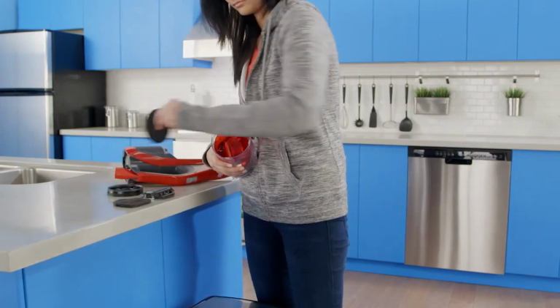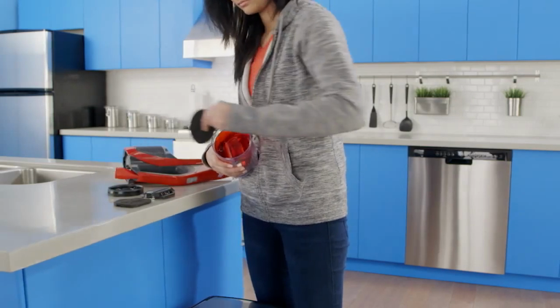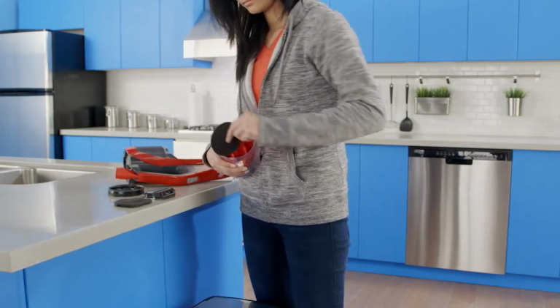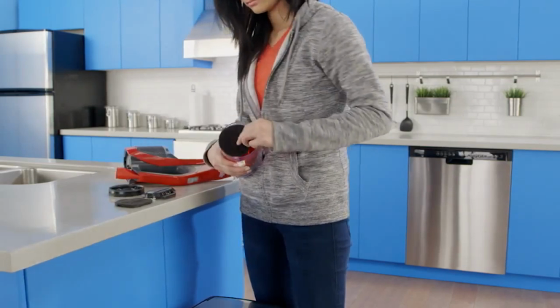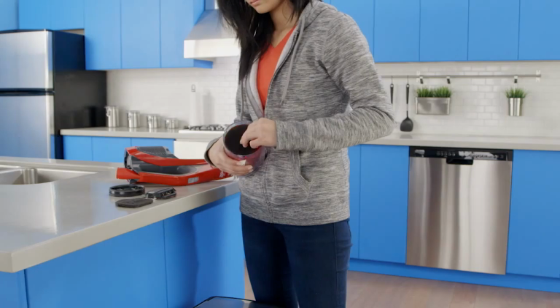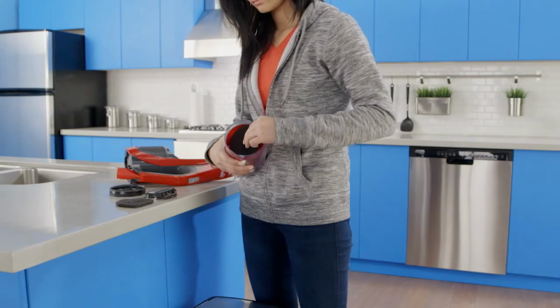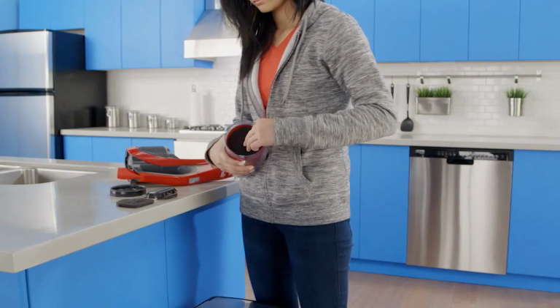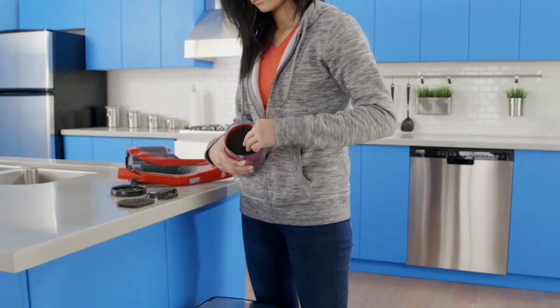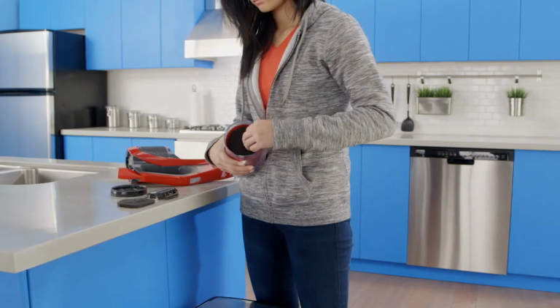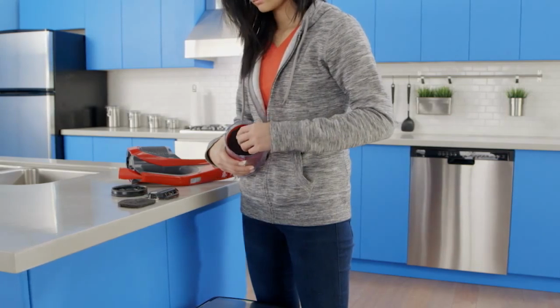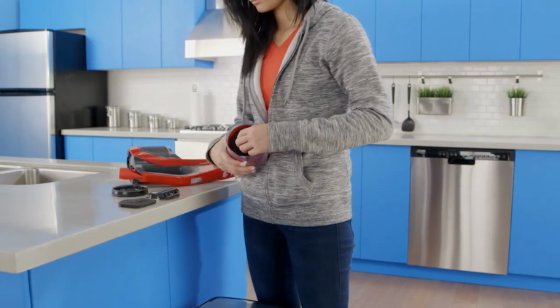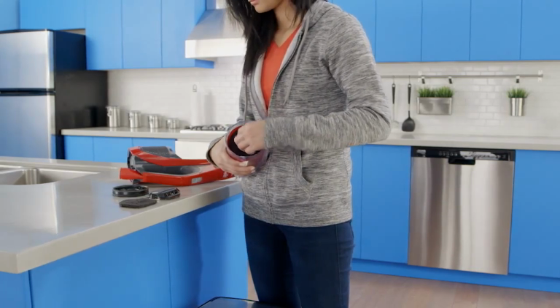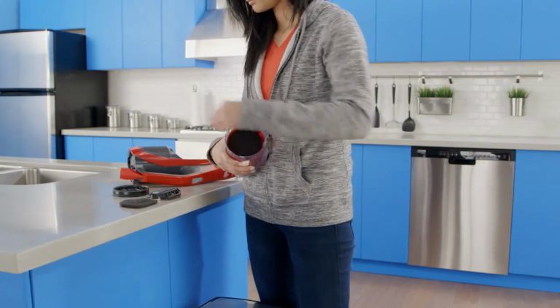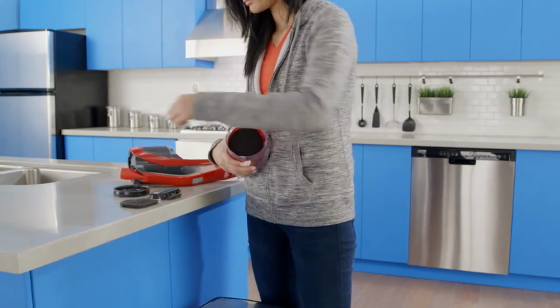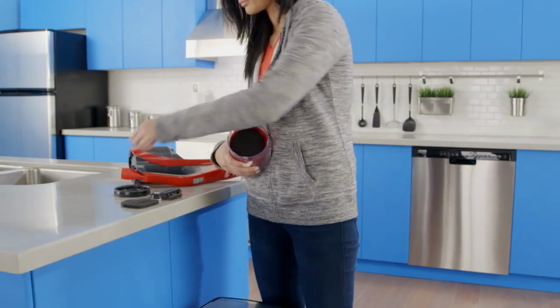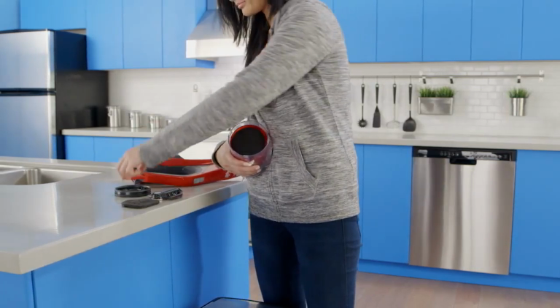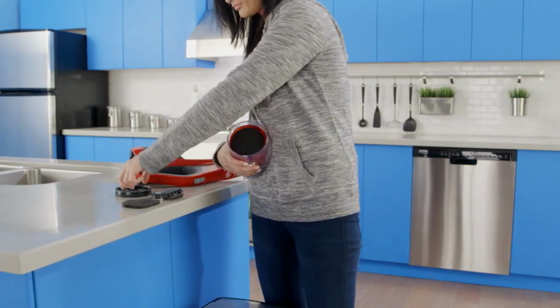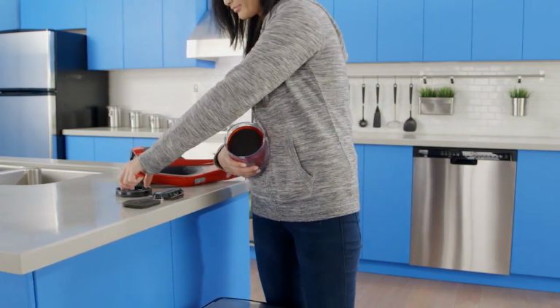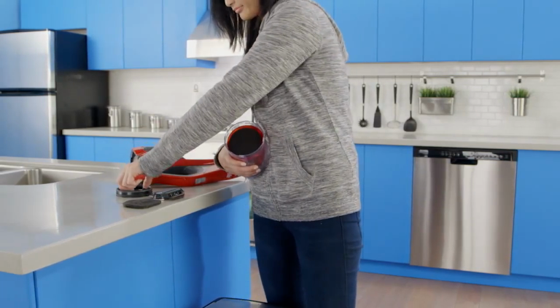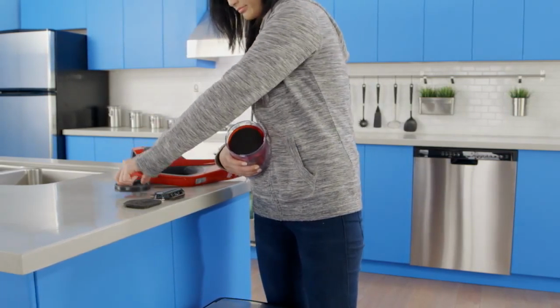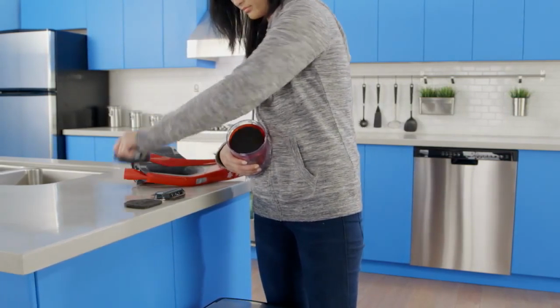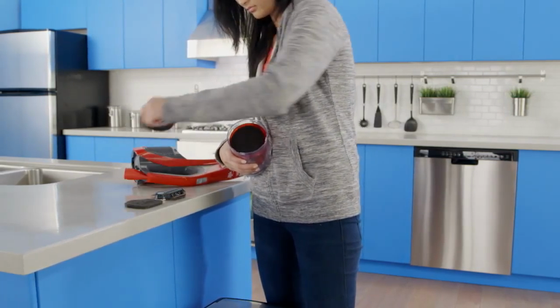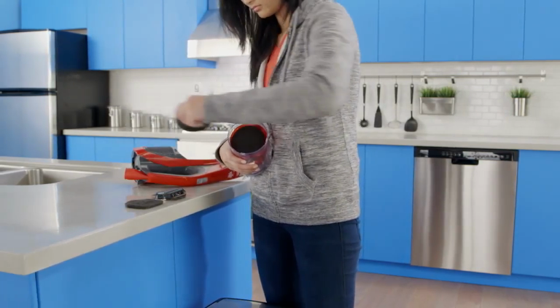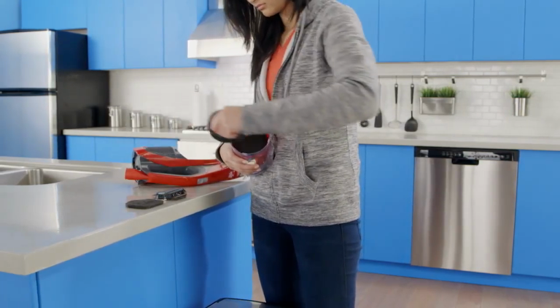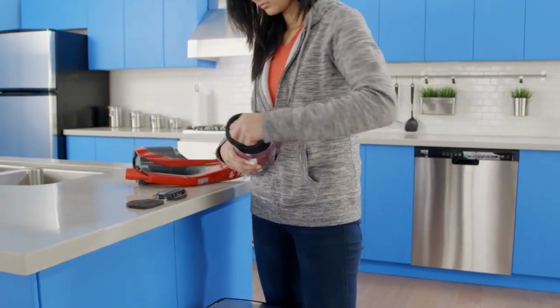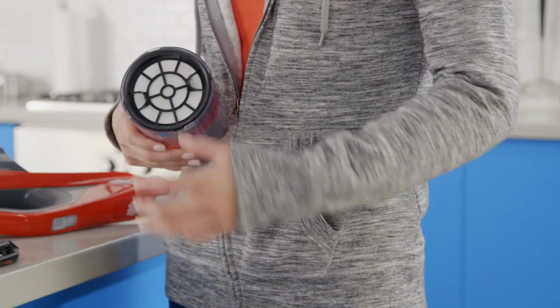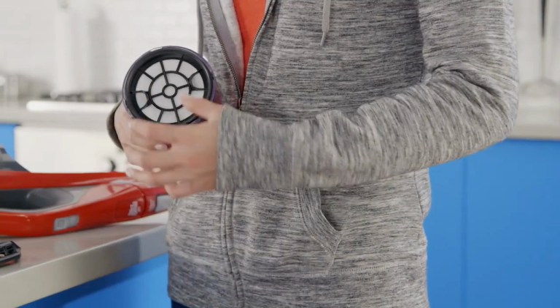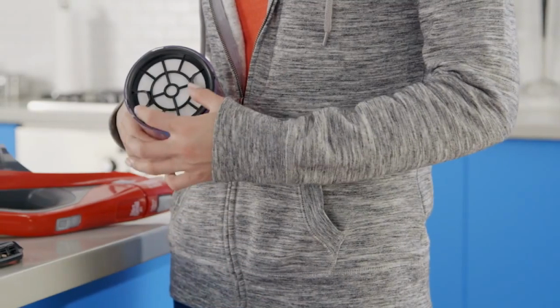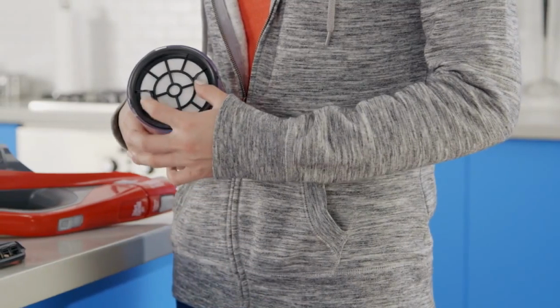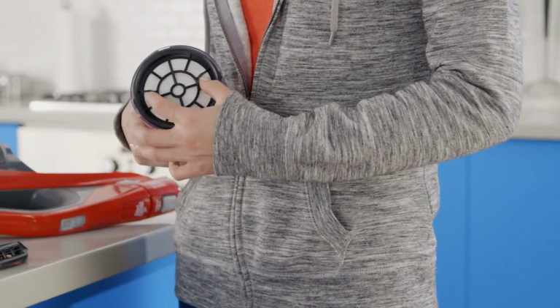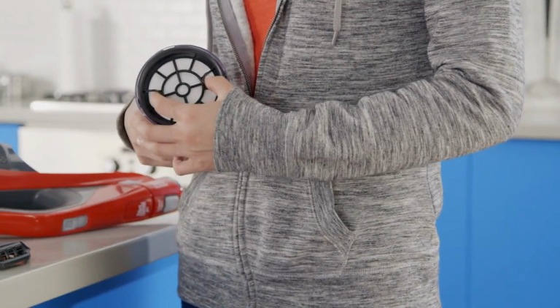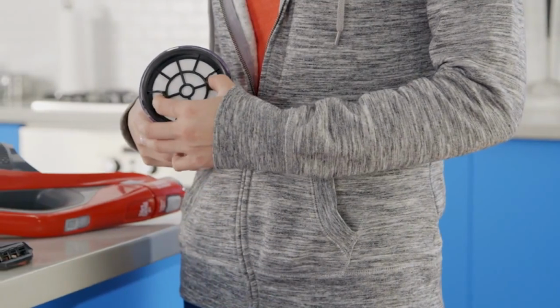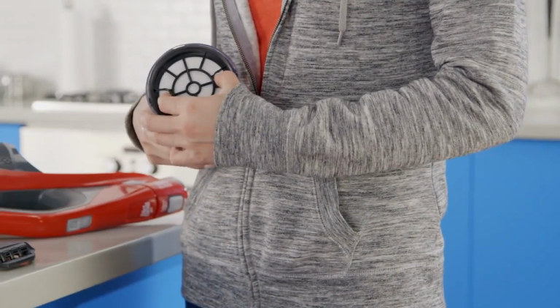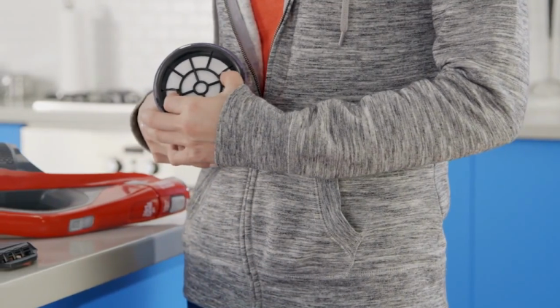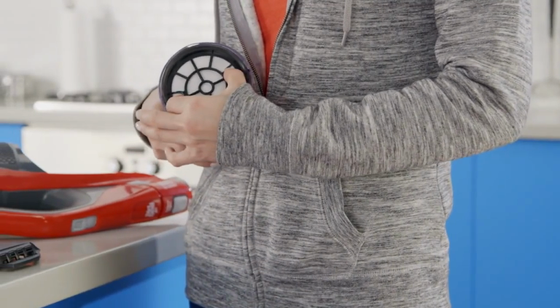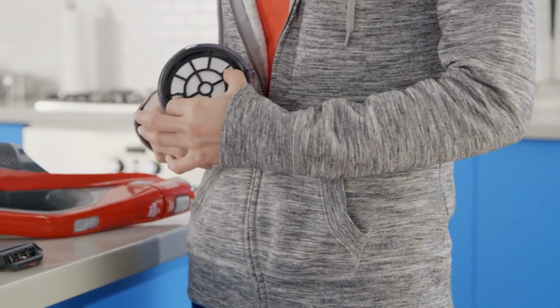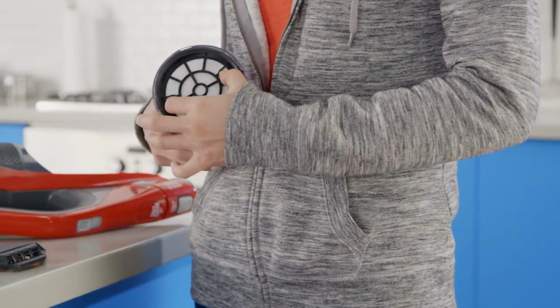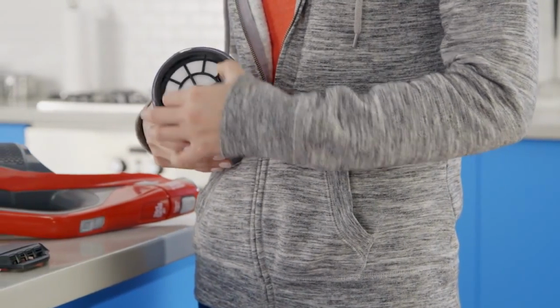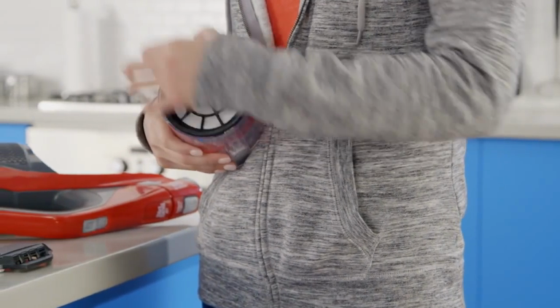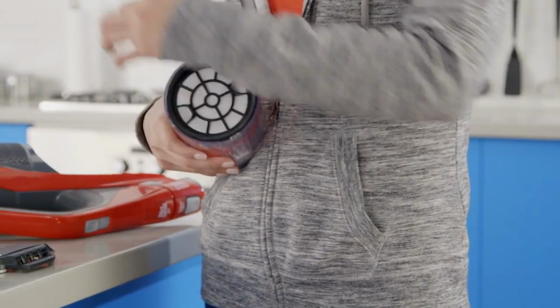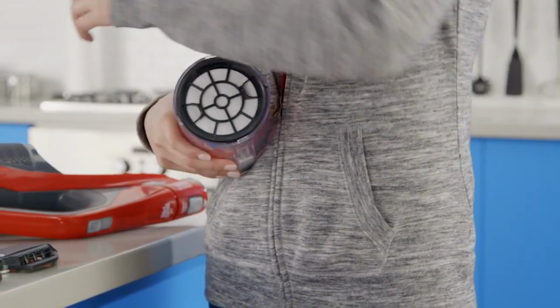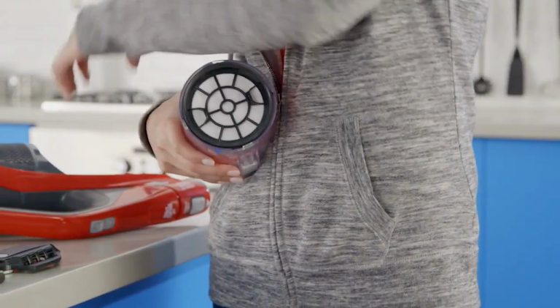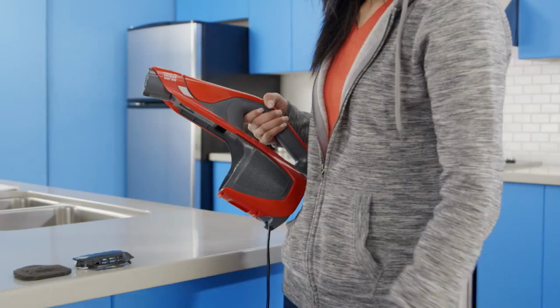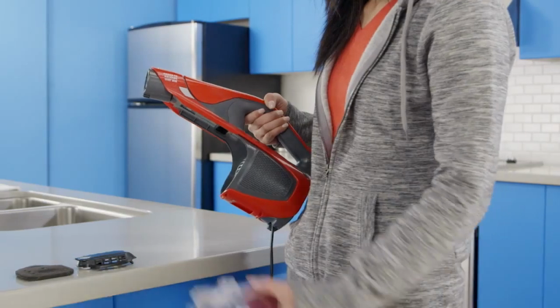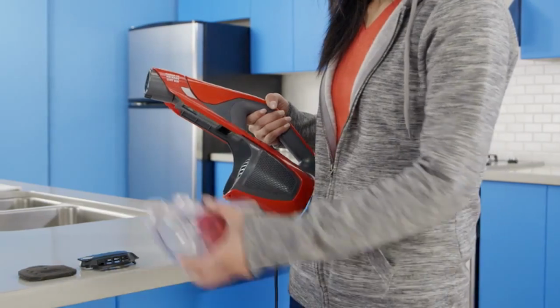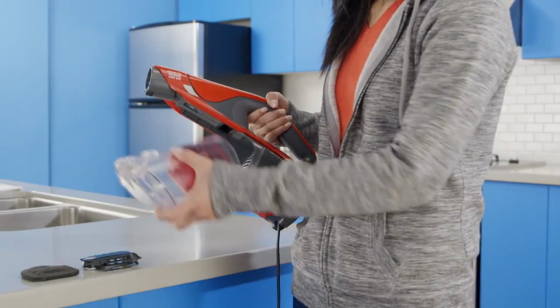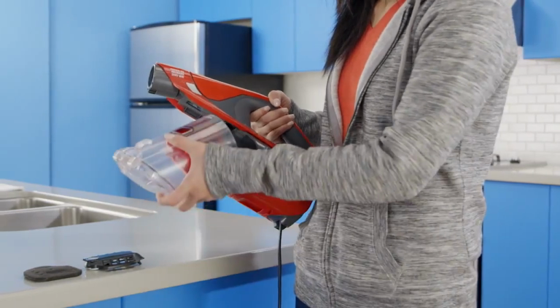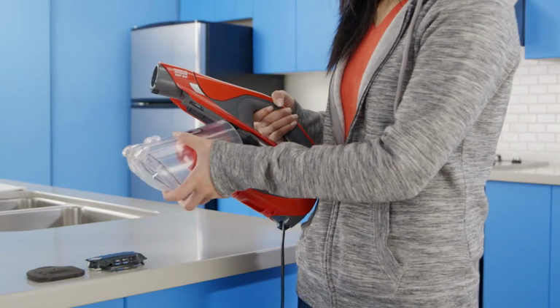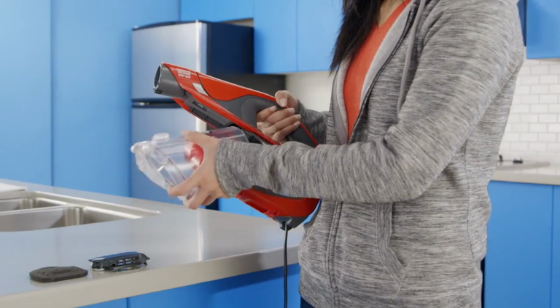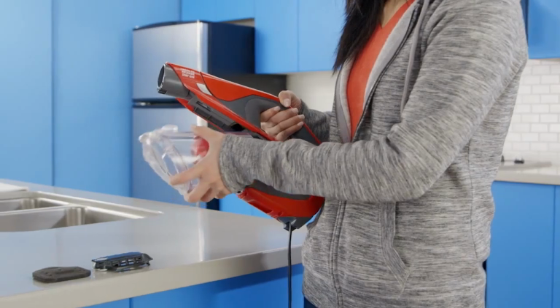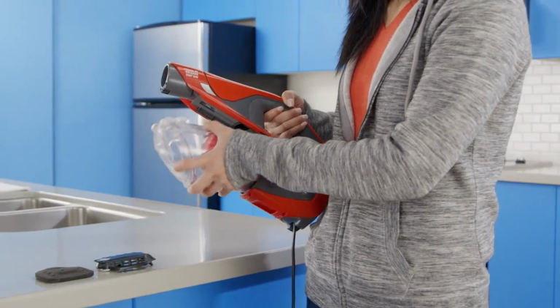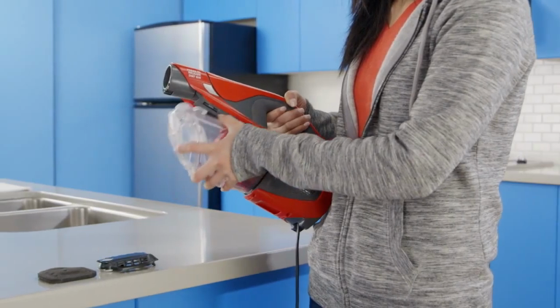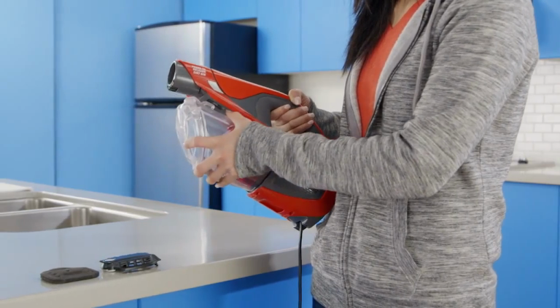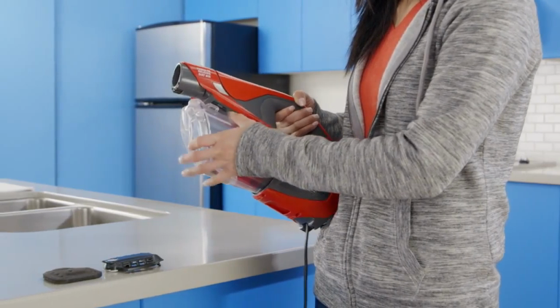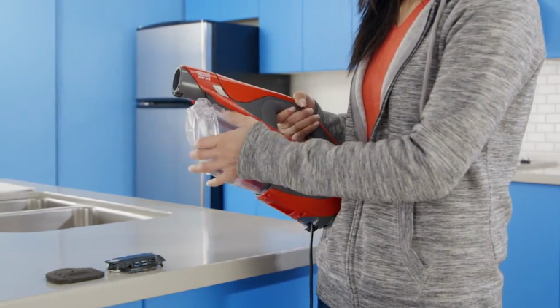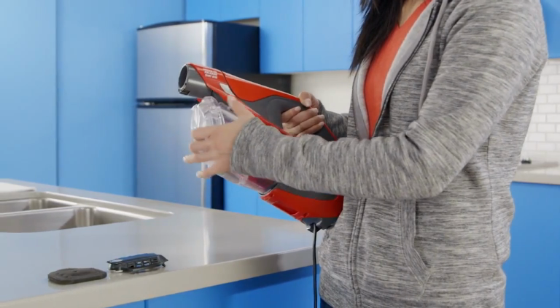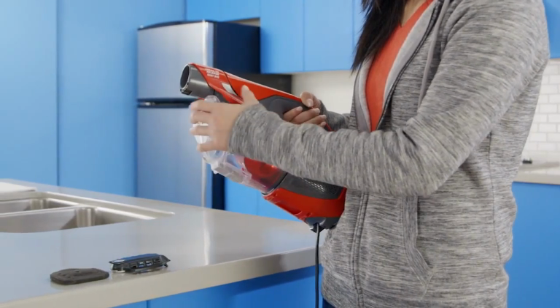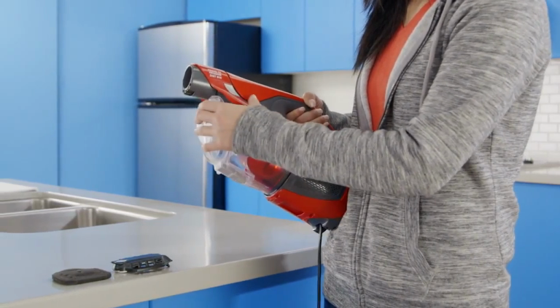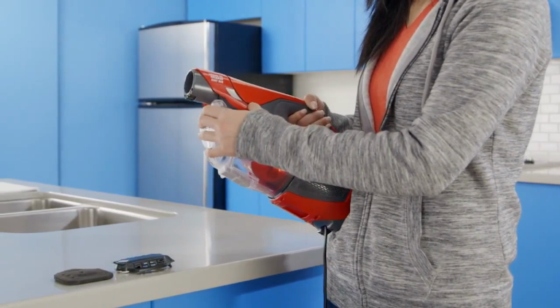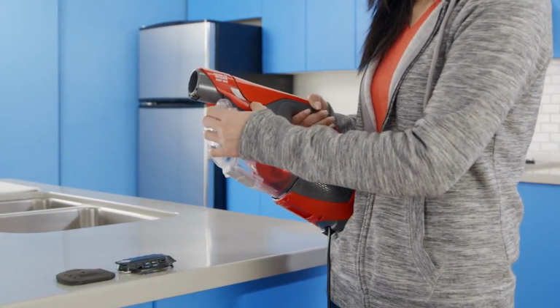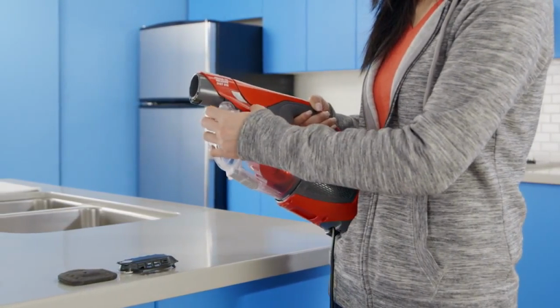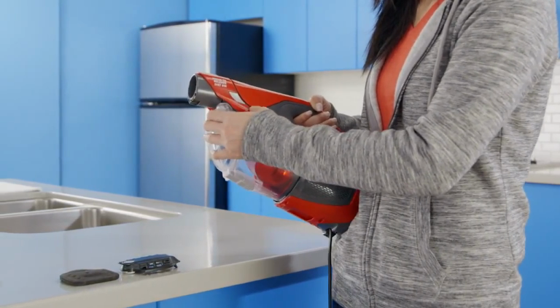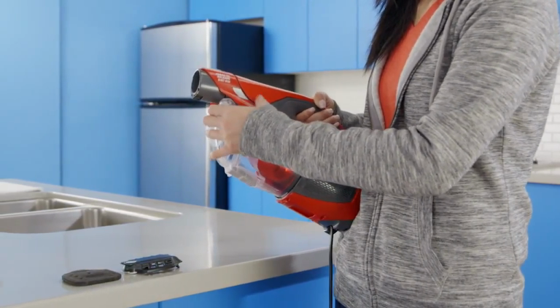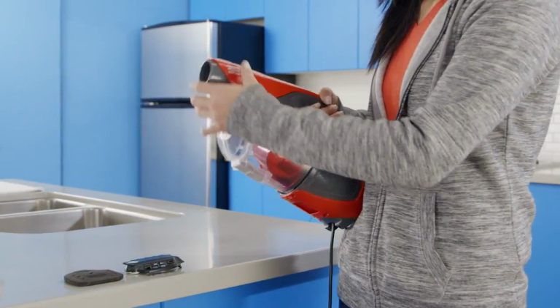Reassemble your filters and reinsert them in your vac. Twist the filter frame counterclockwise until it locks and pop the dirt cup back into place.